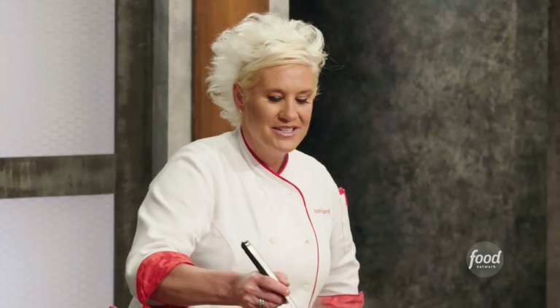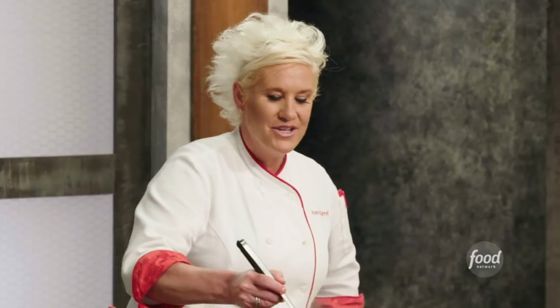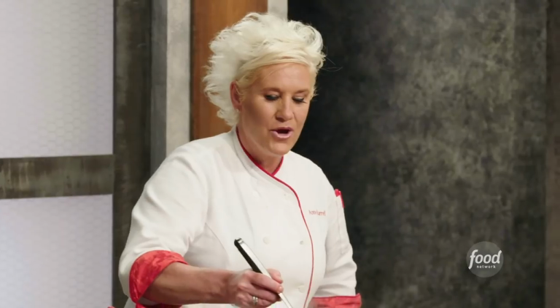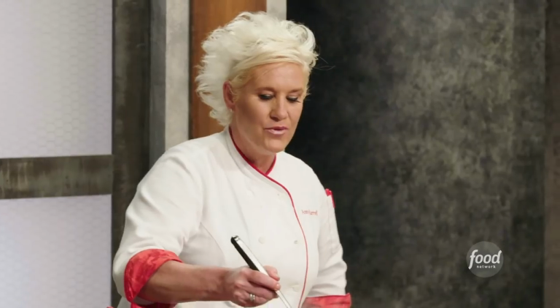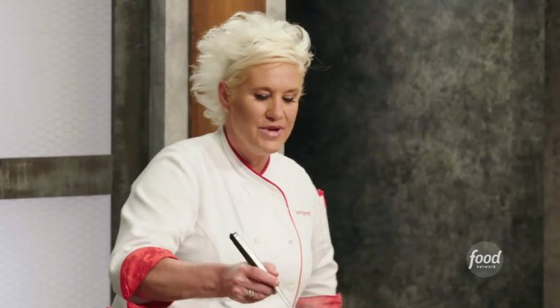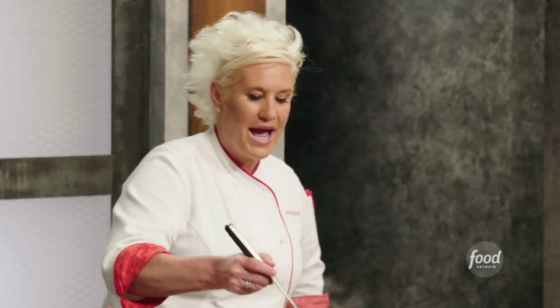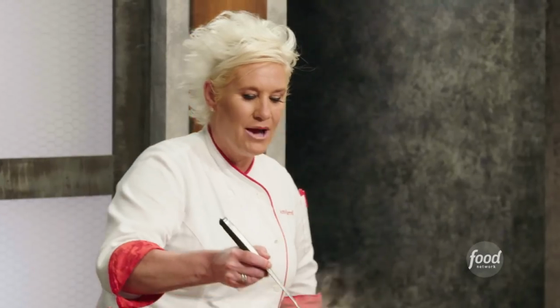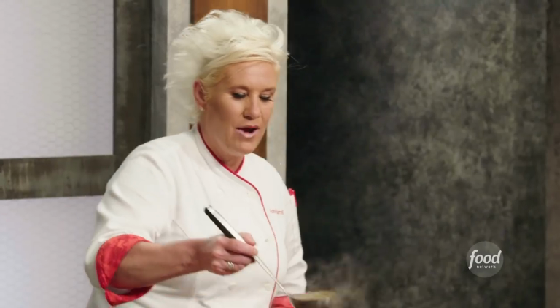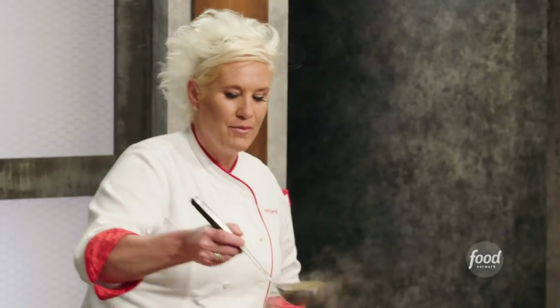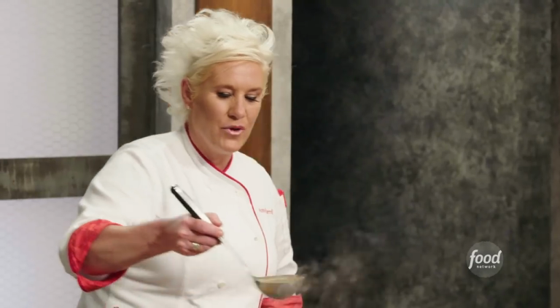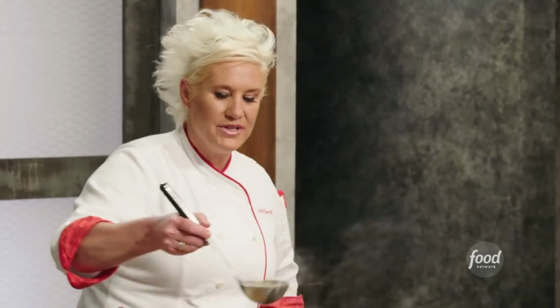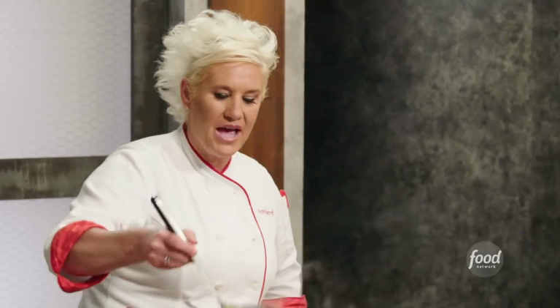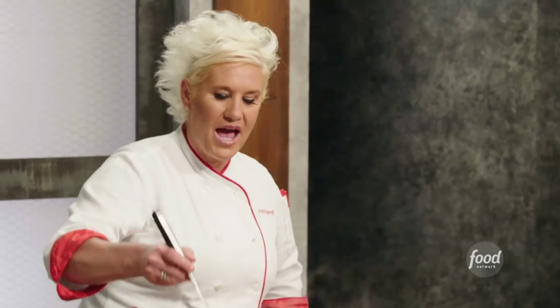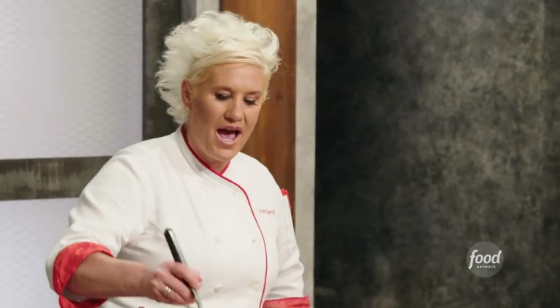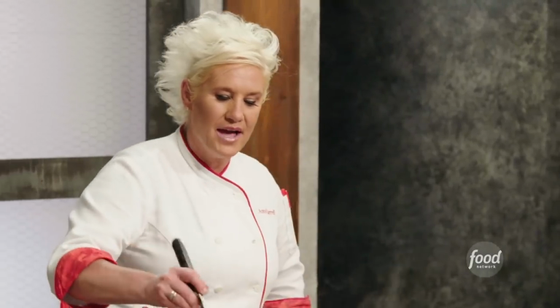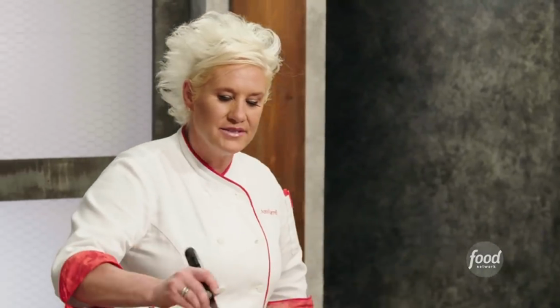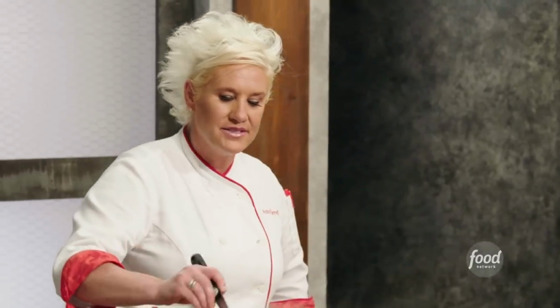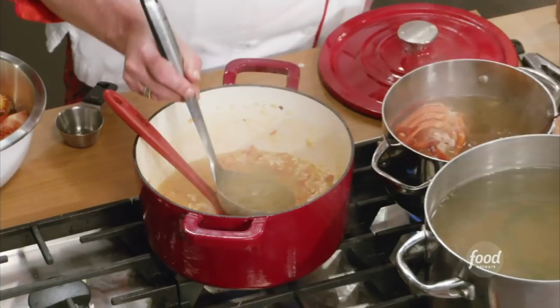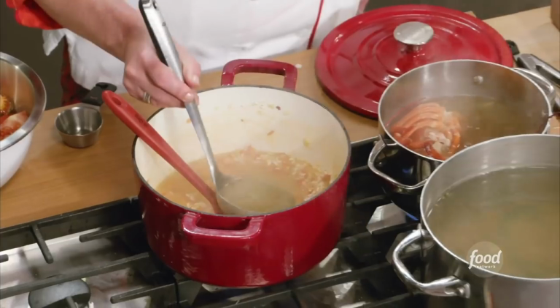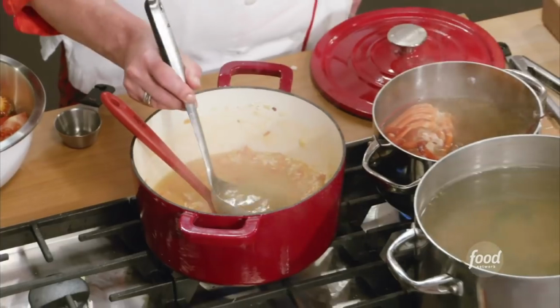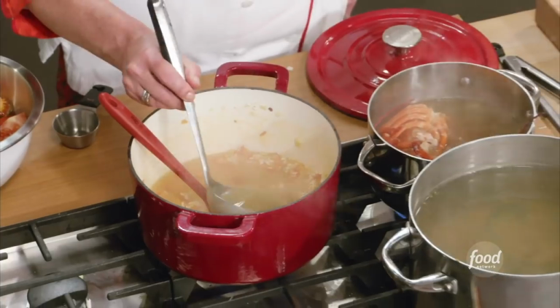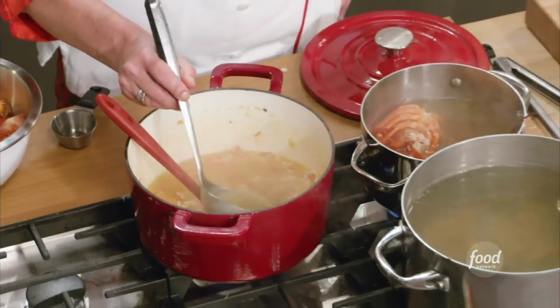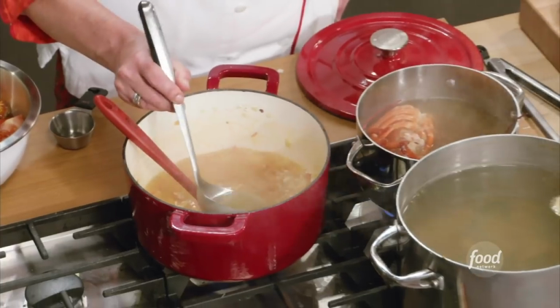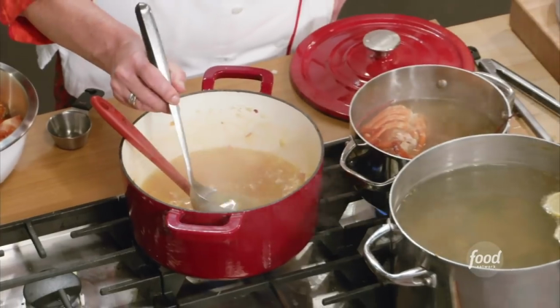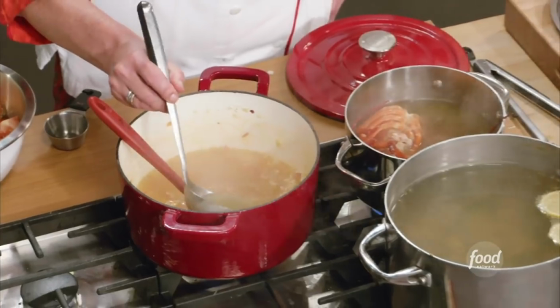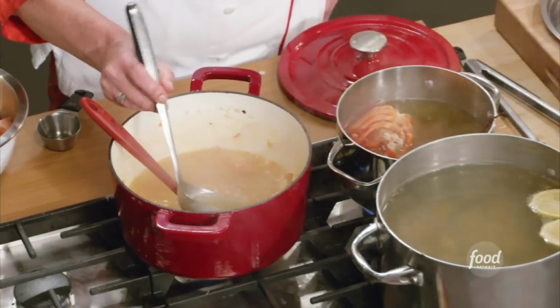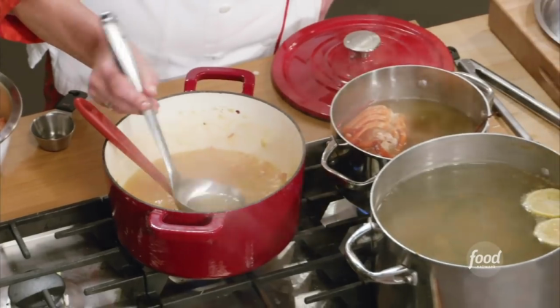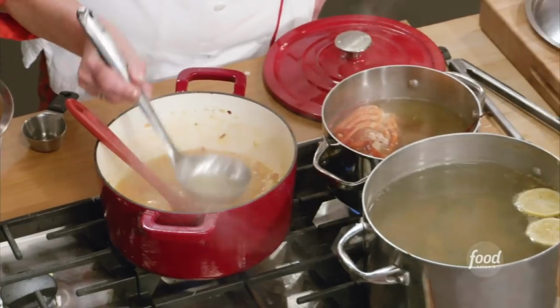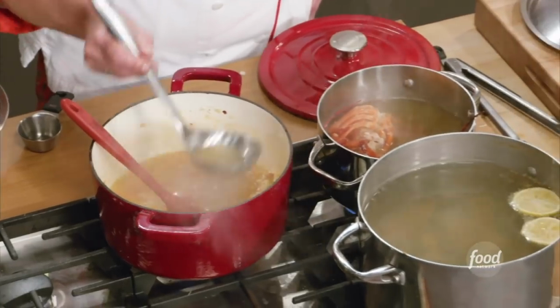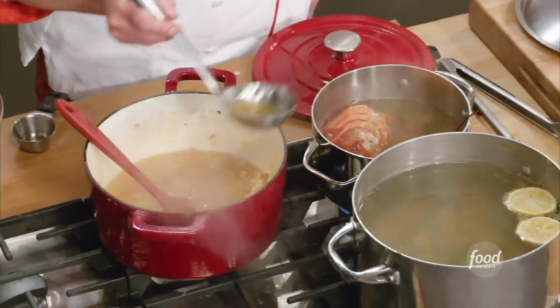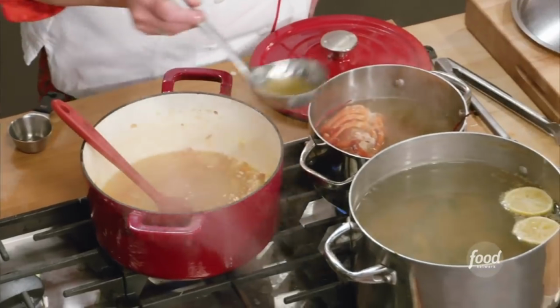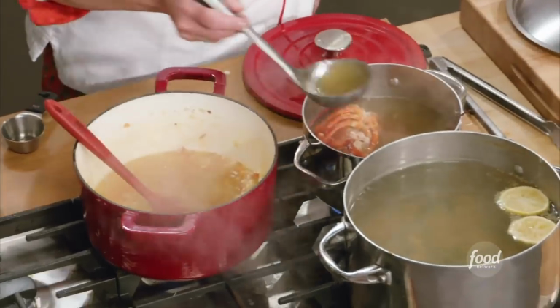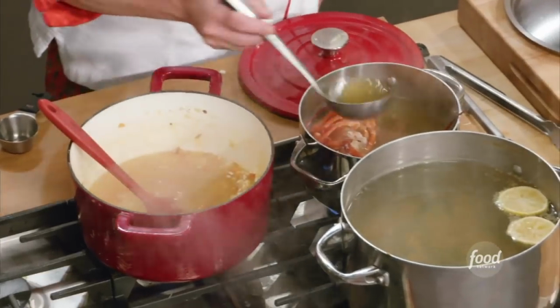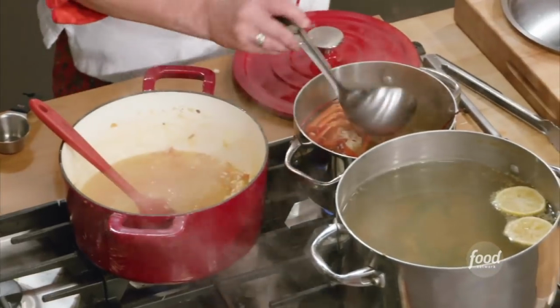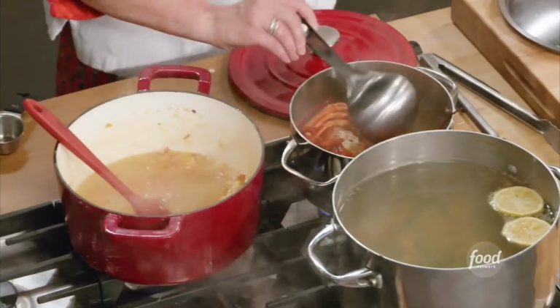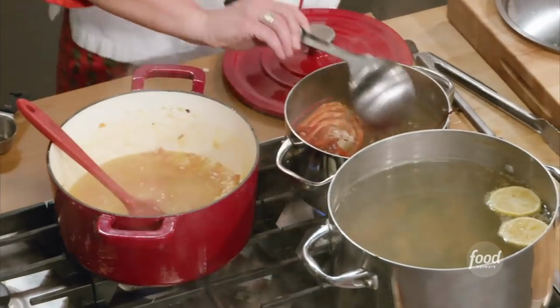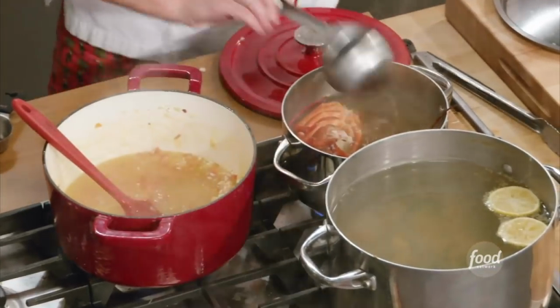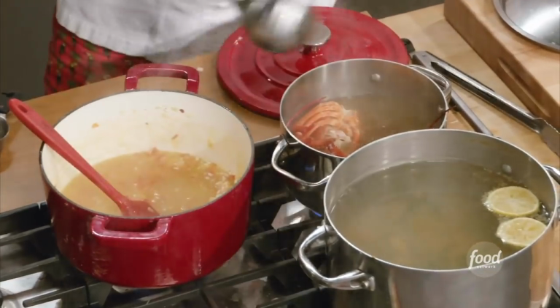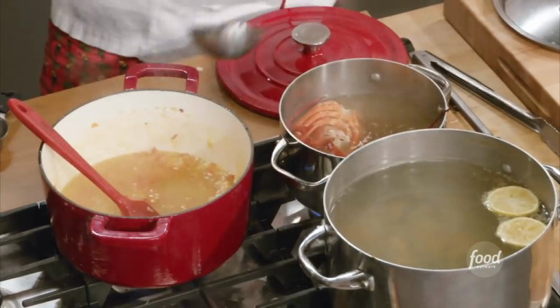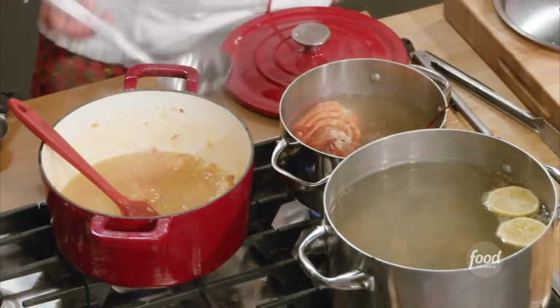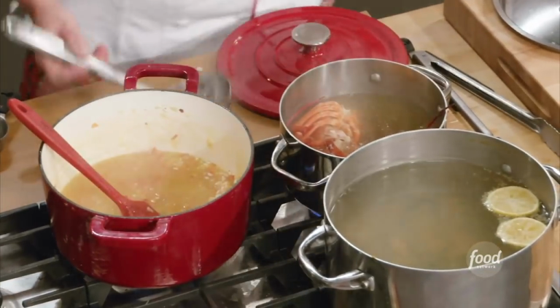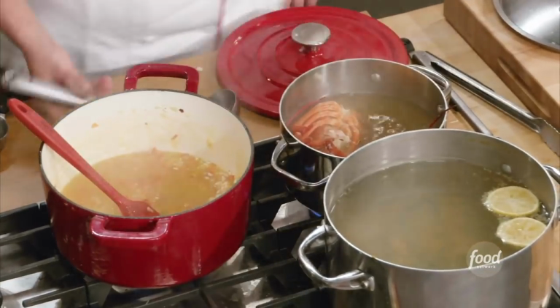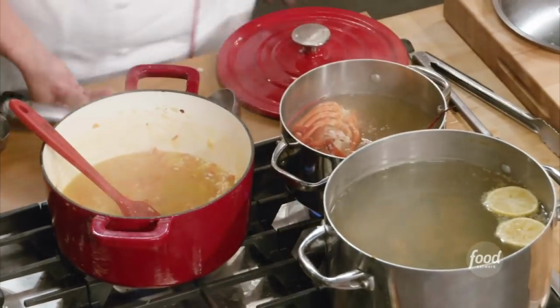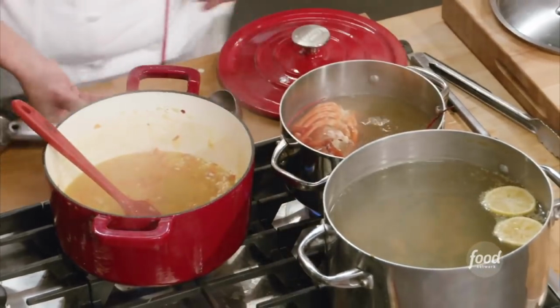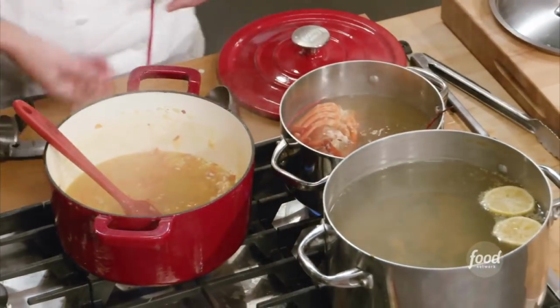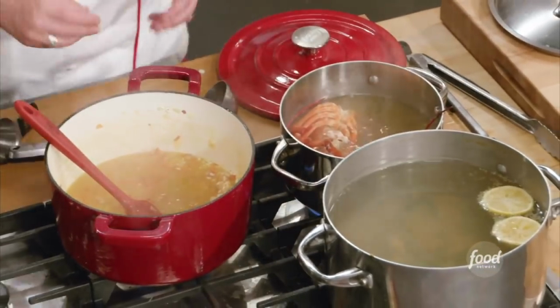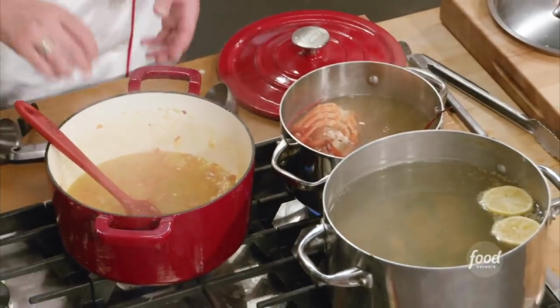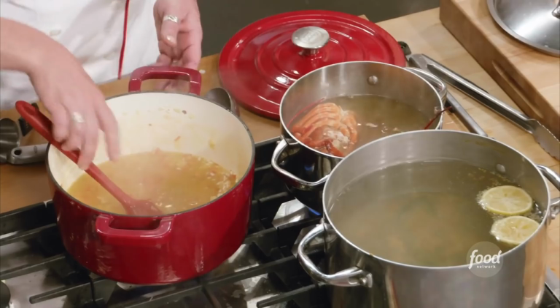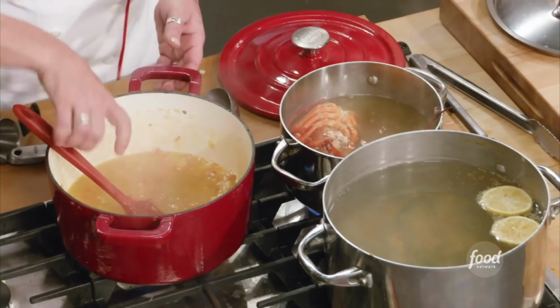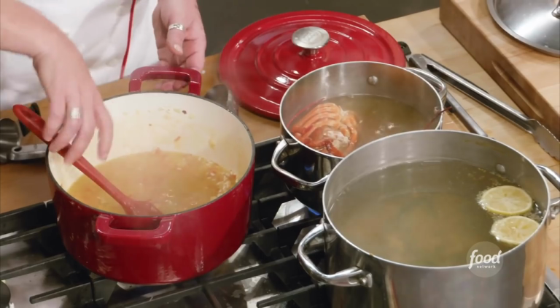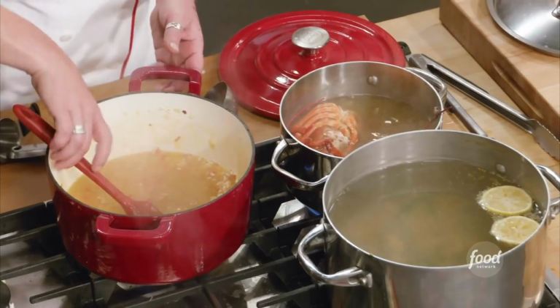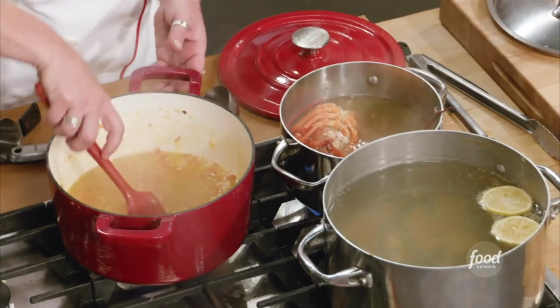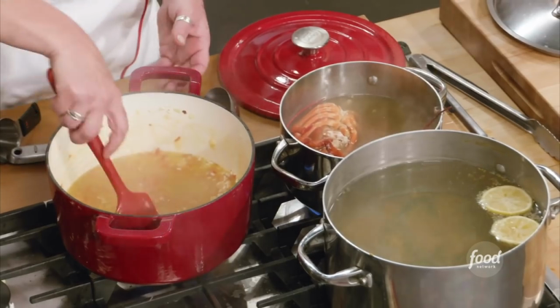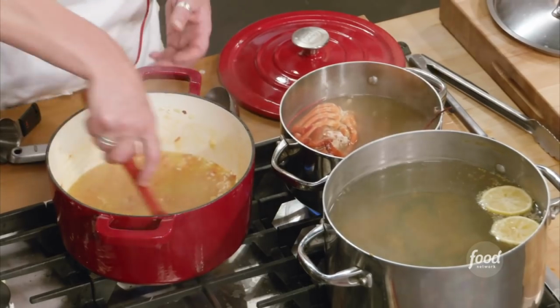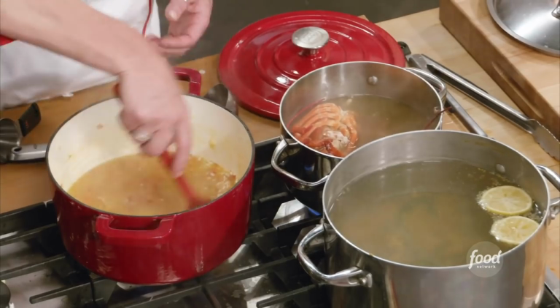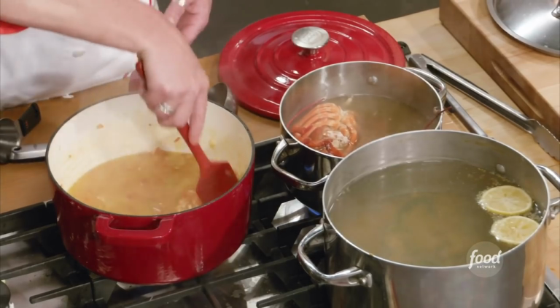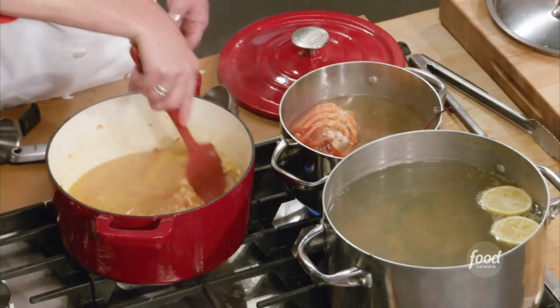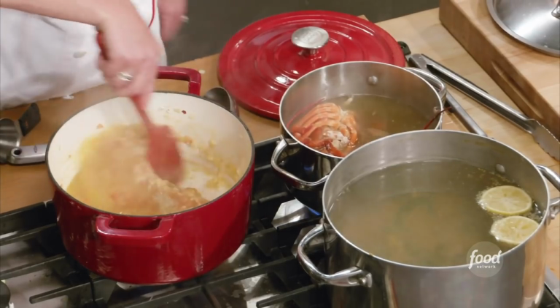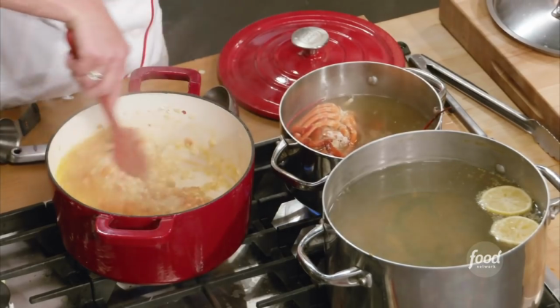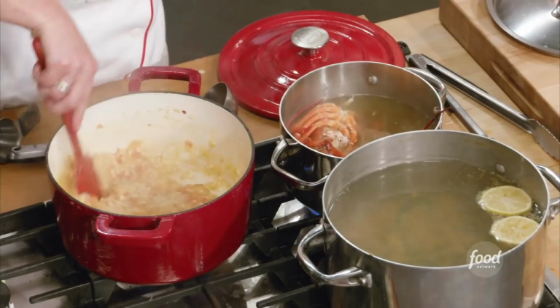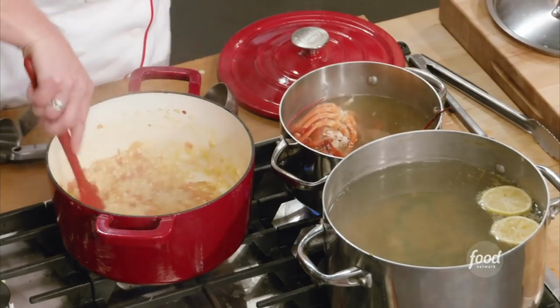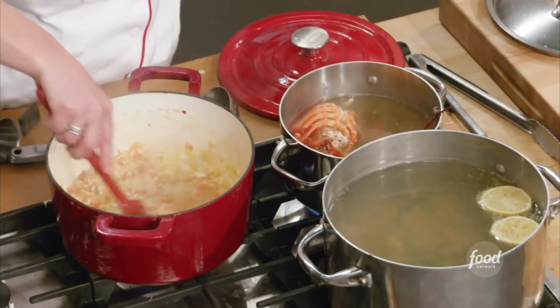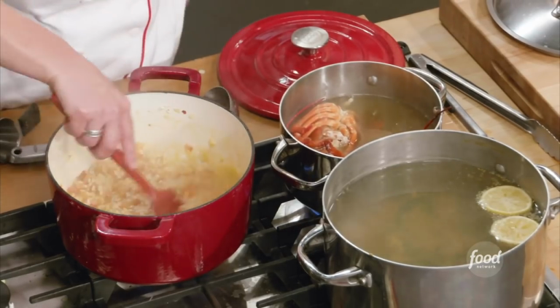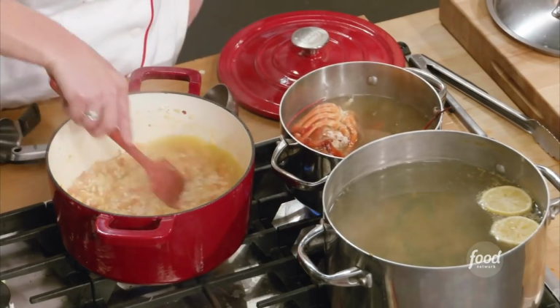Now I'm going to add stock to this until it covers the surface of my rice. Stir this every once in a while.